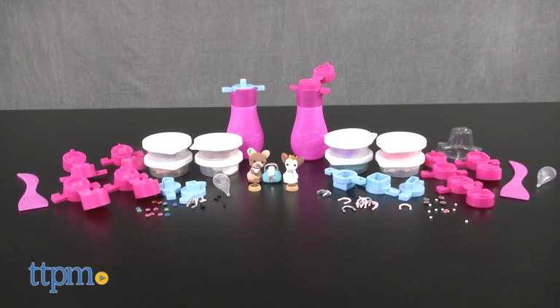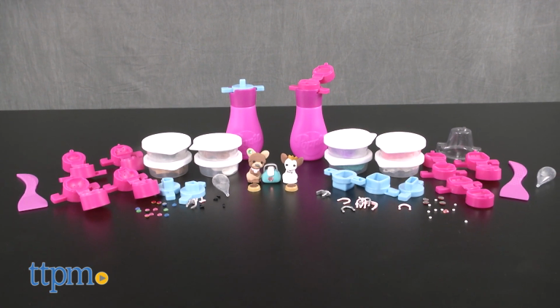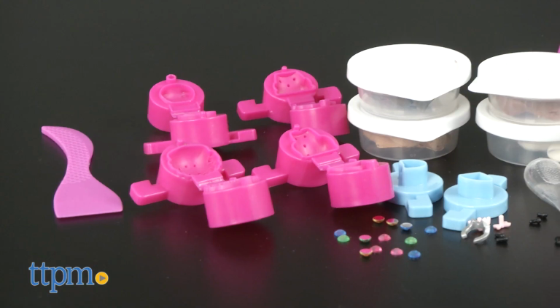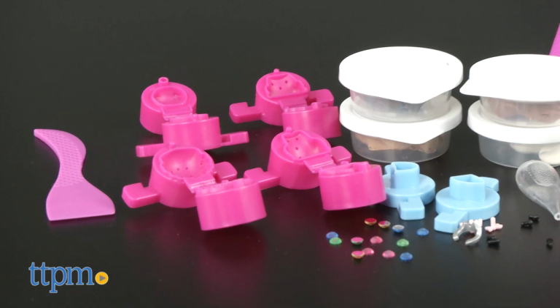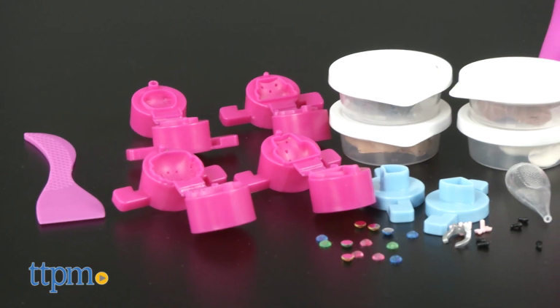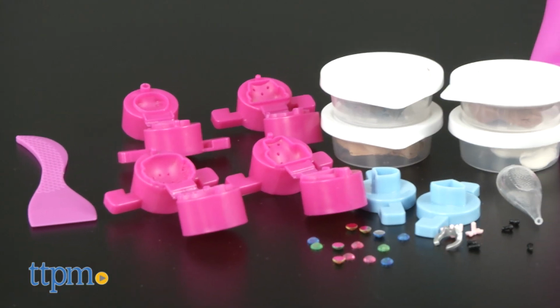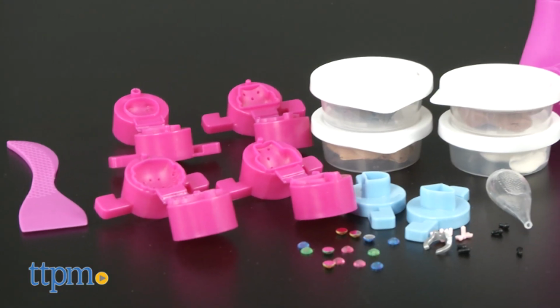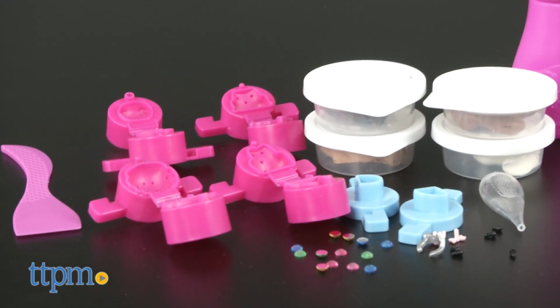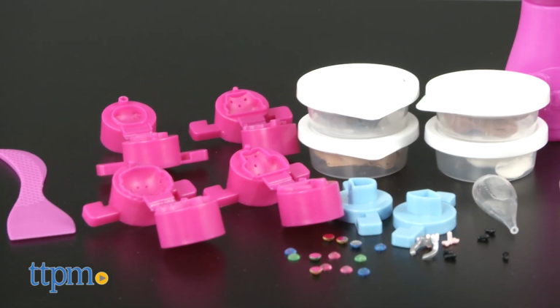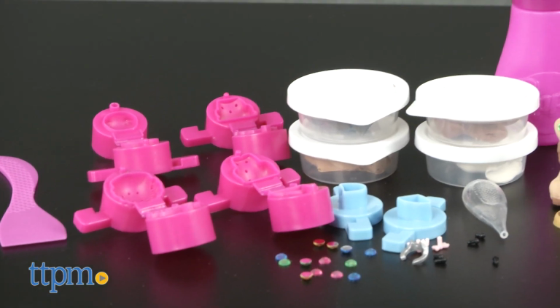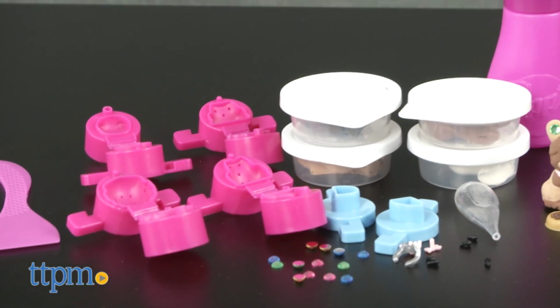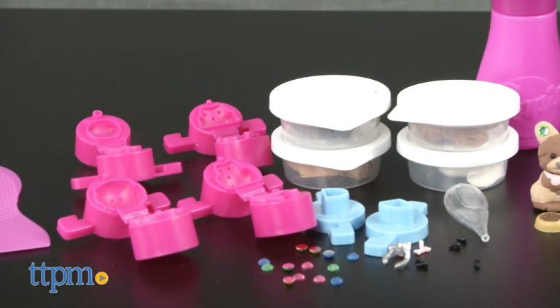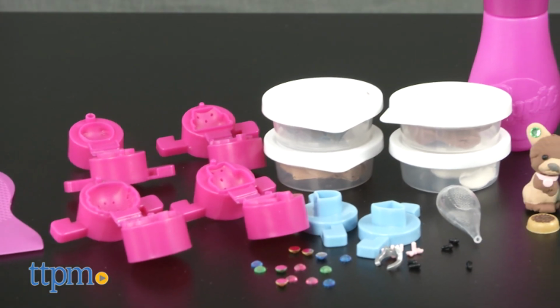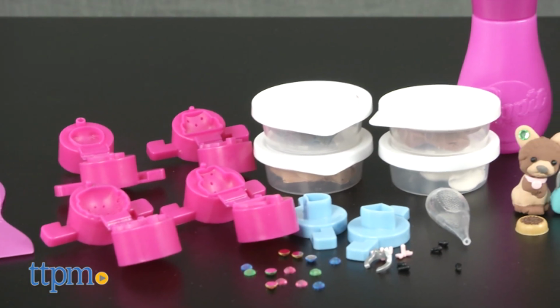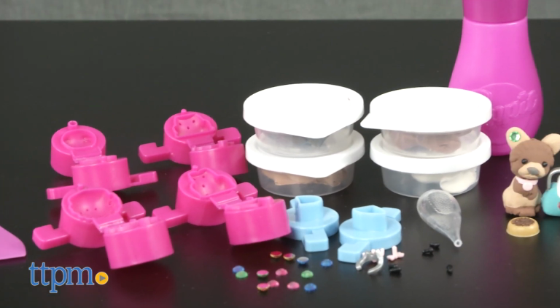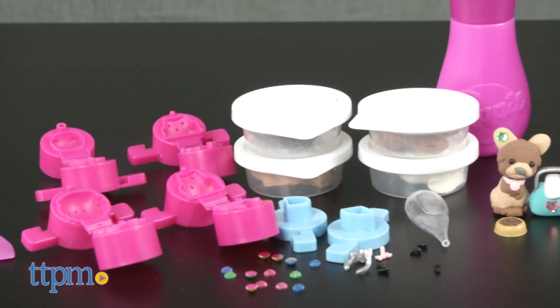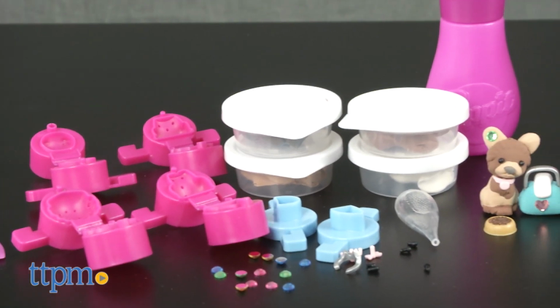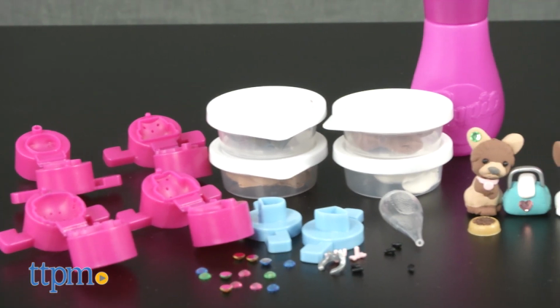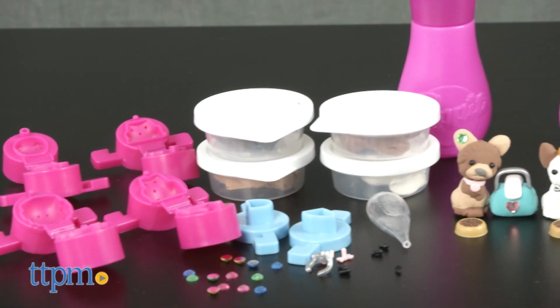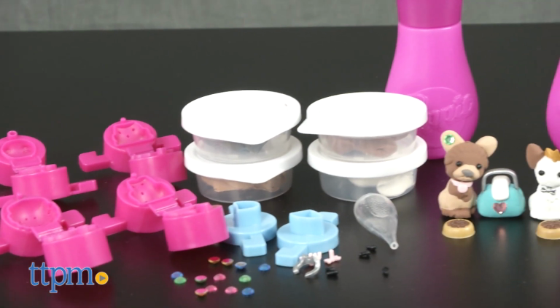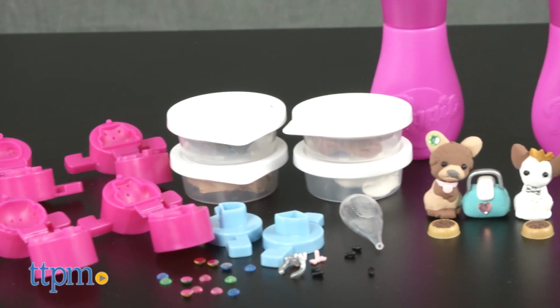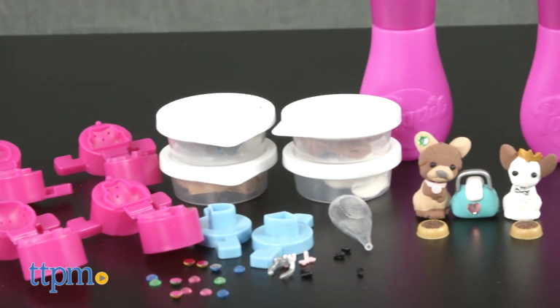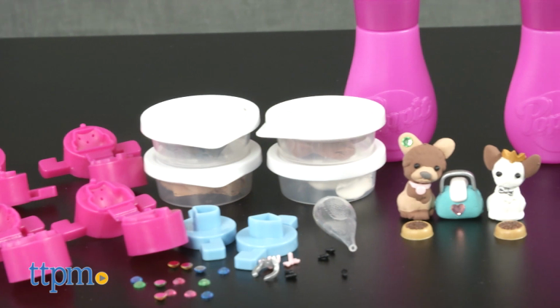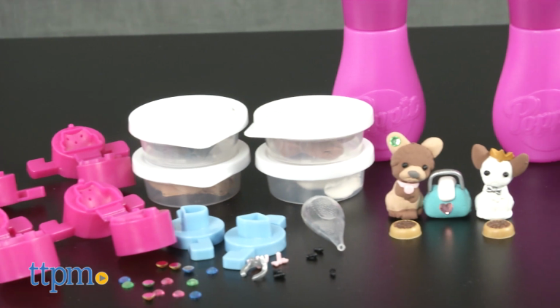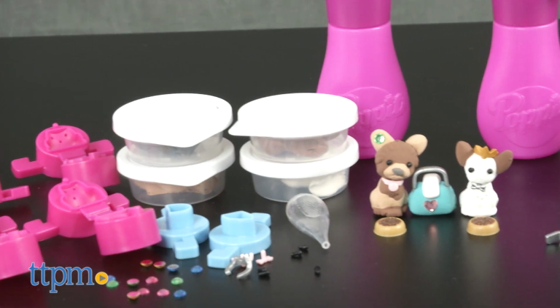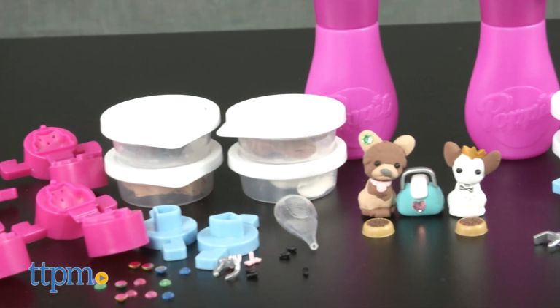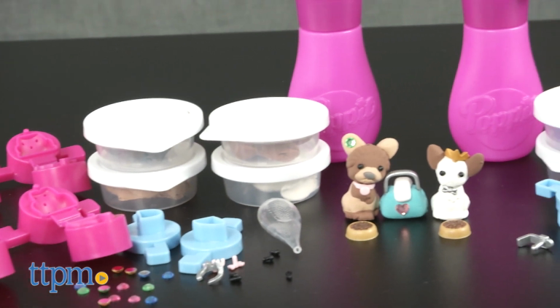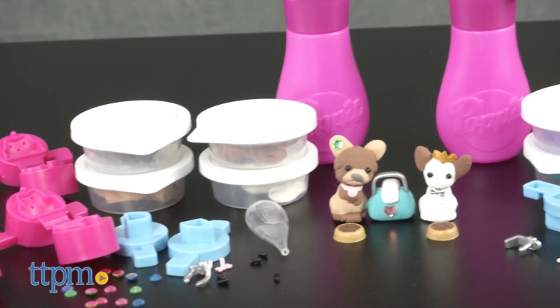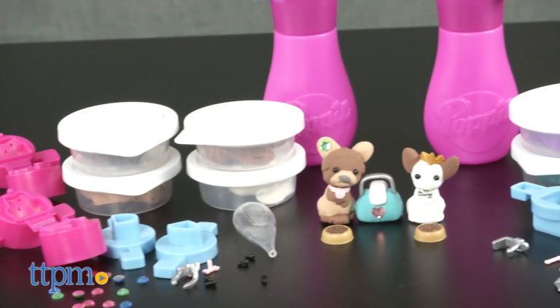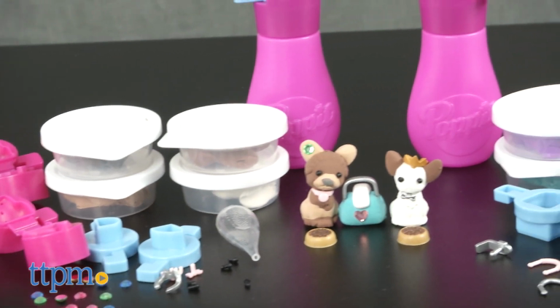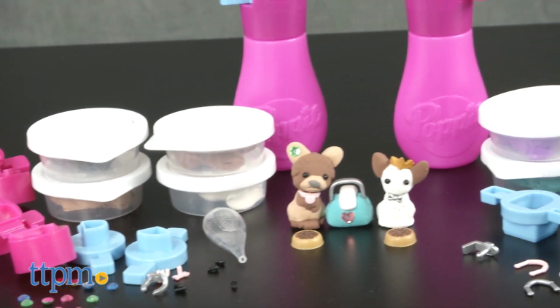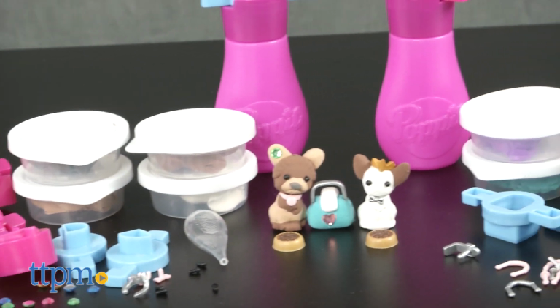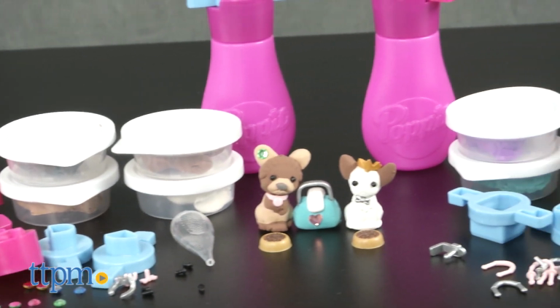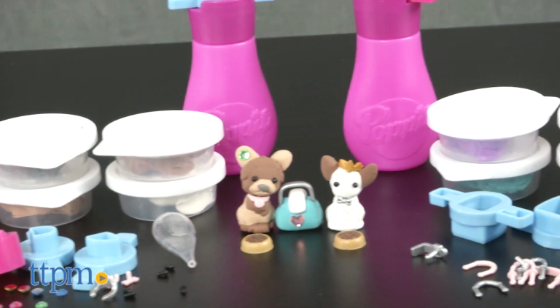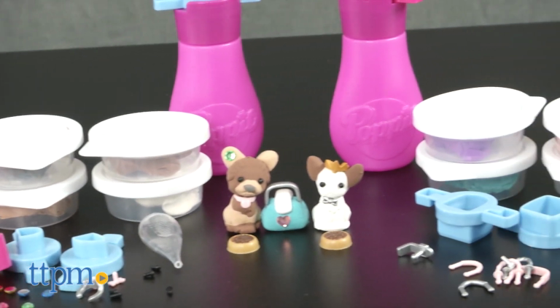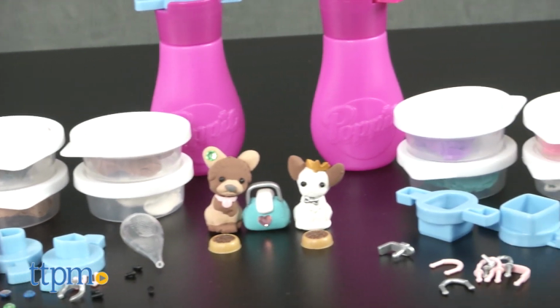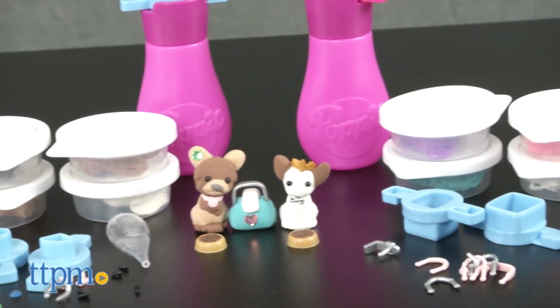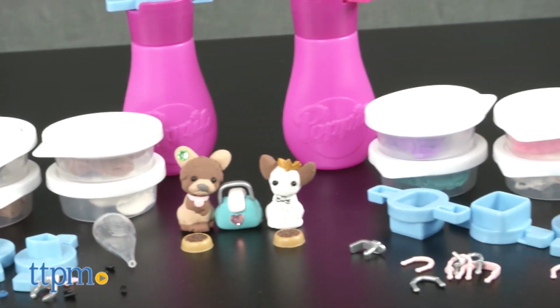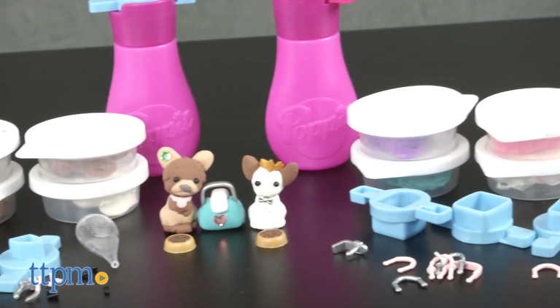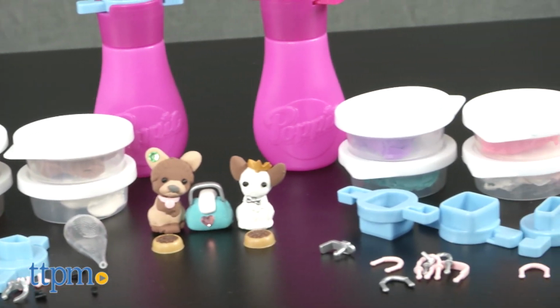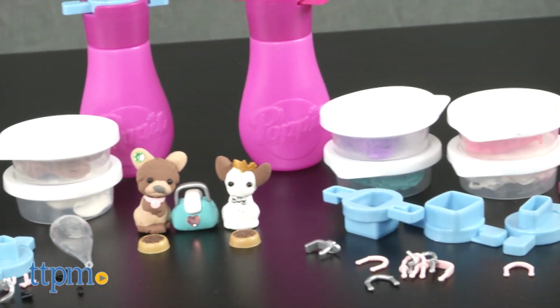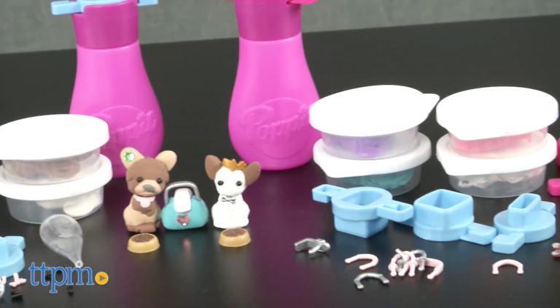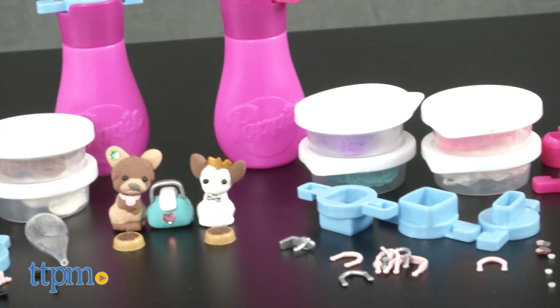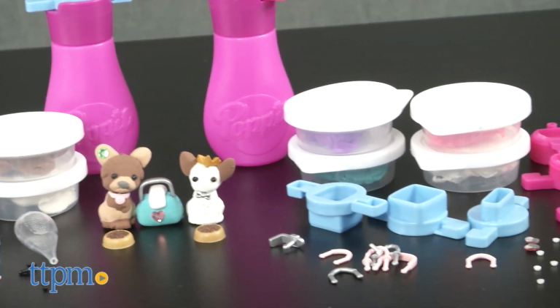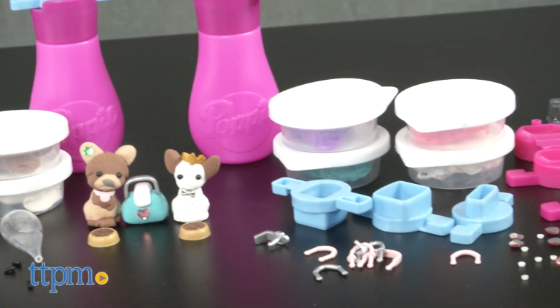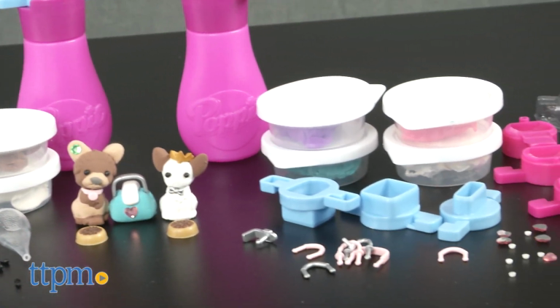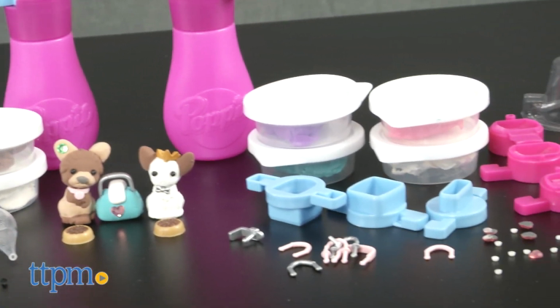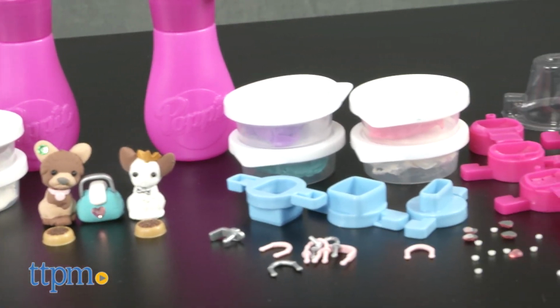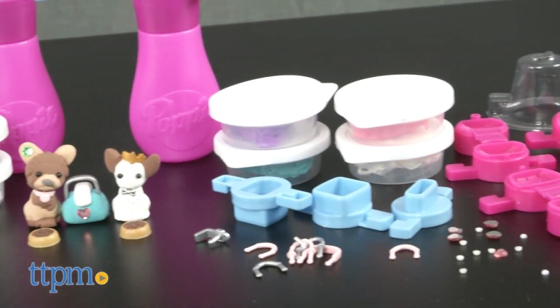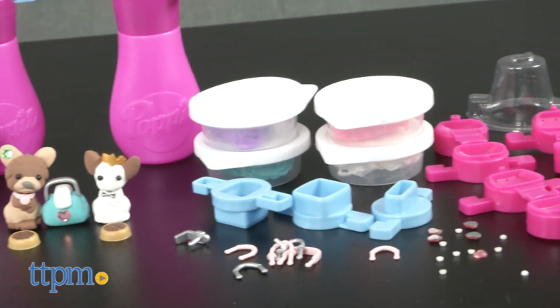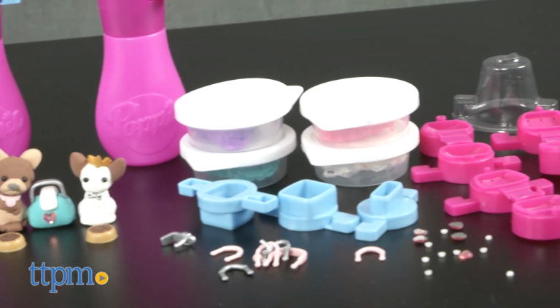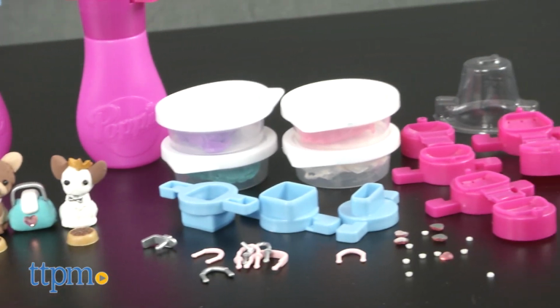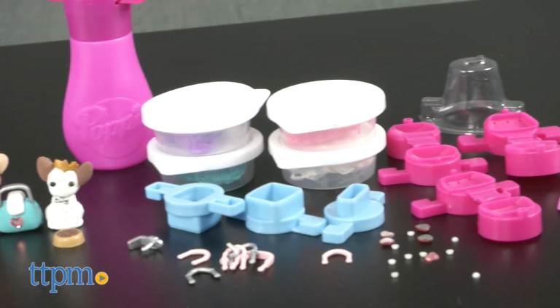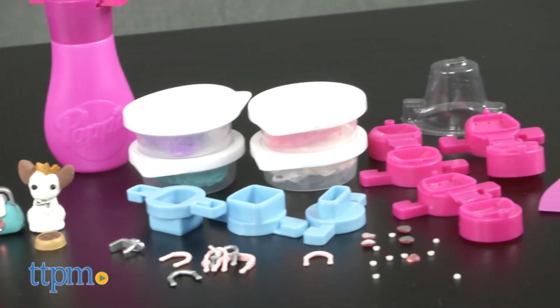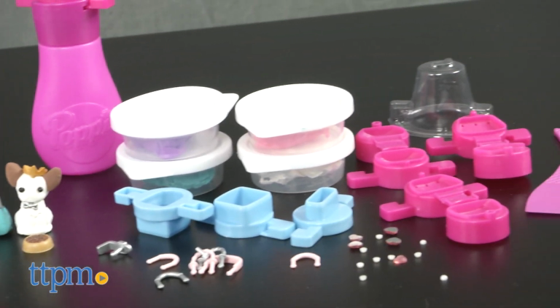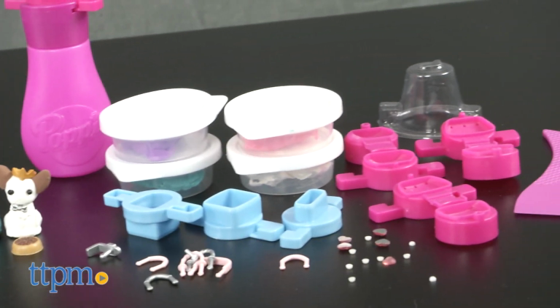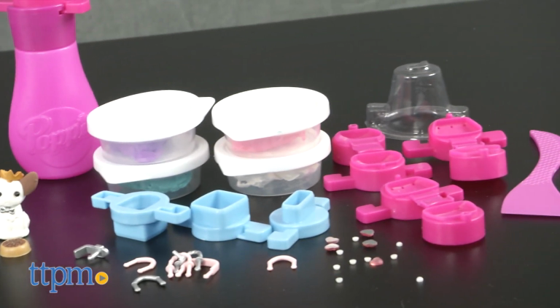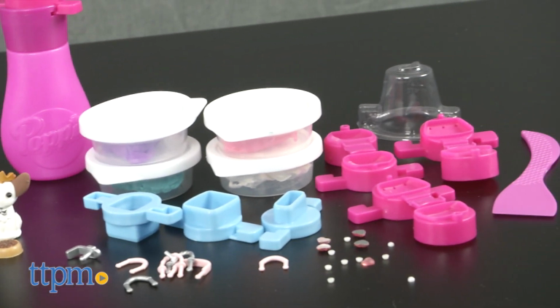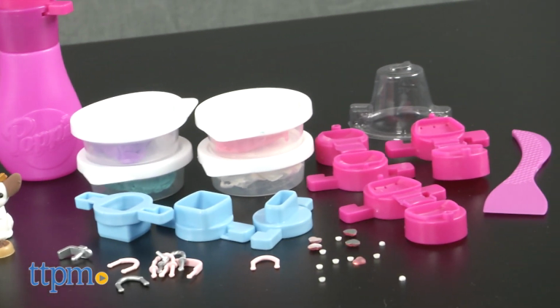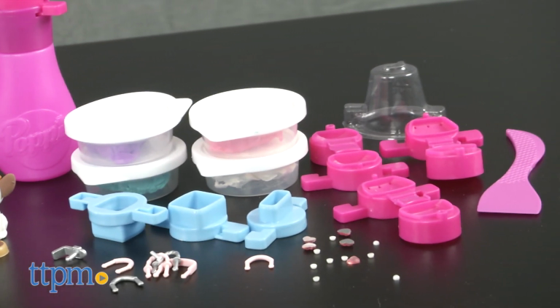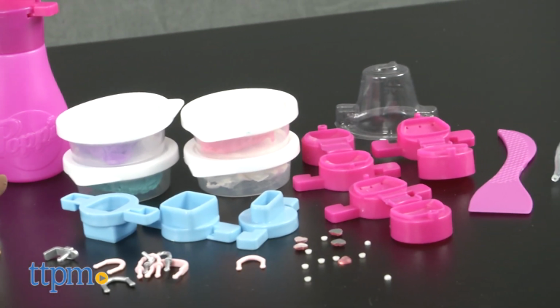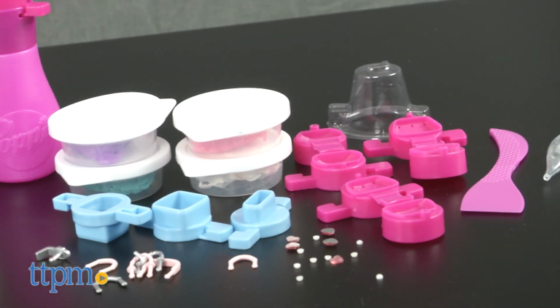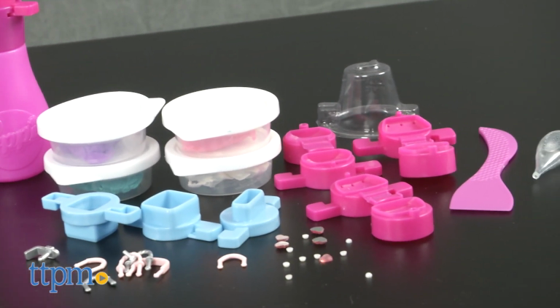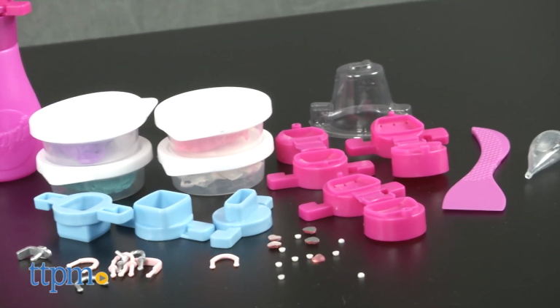There are different starter packs, including mini puppies and mini handbags, that come with all the tools kids need to make up to 12 creations.